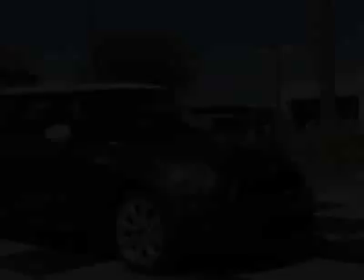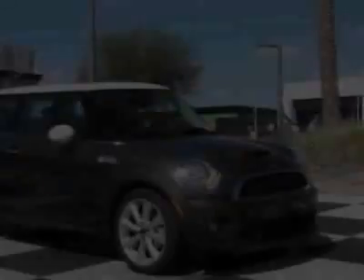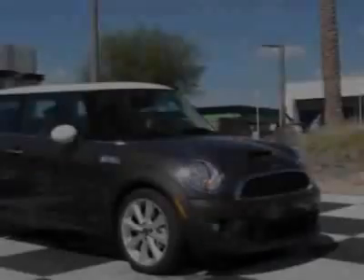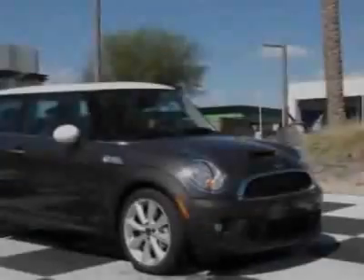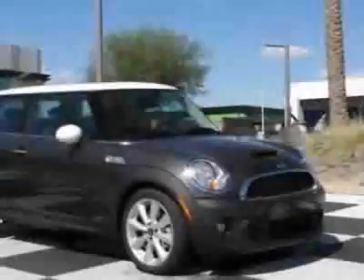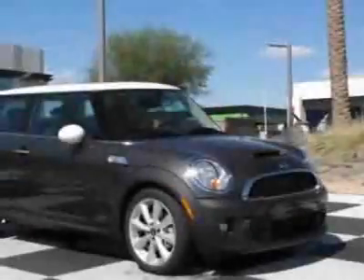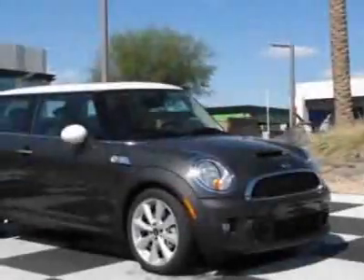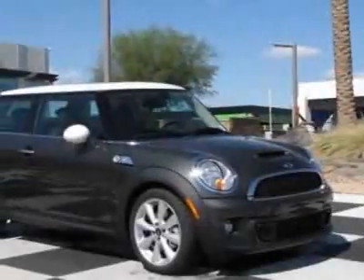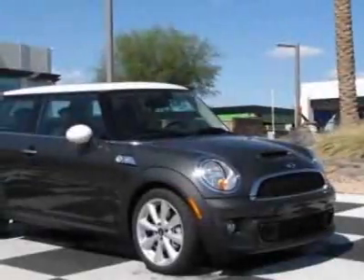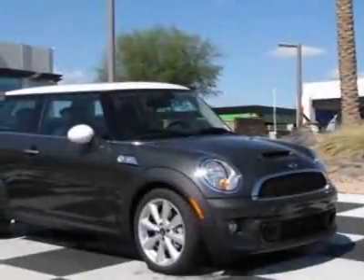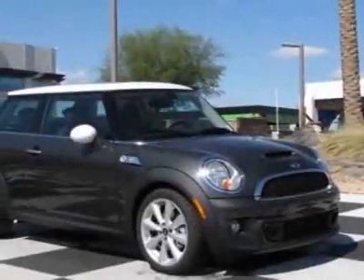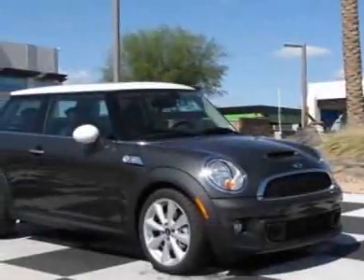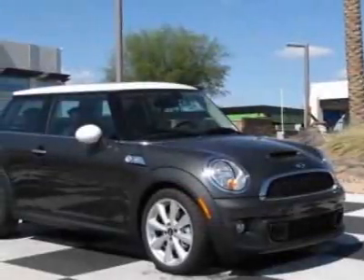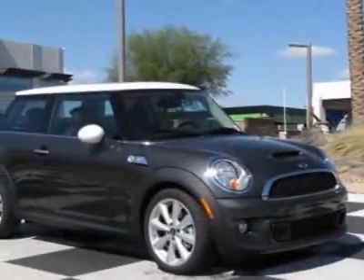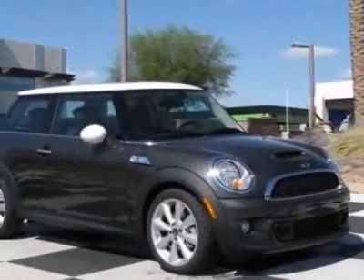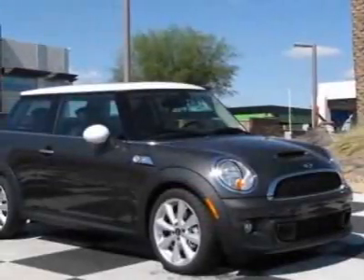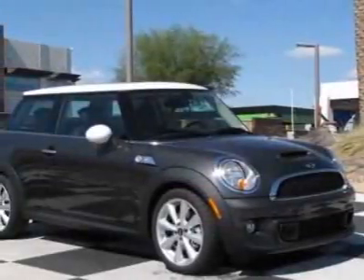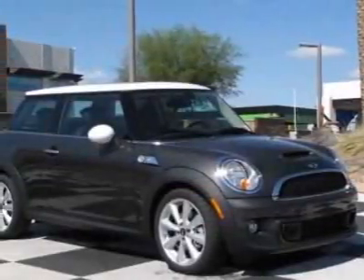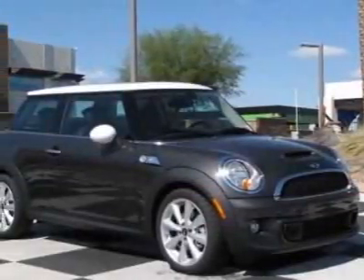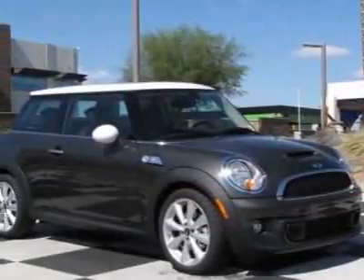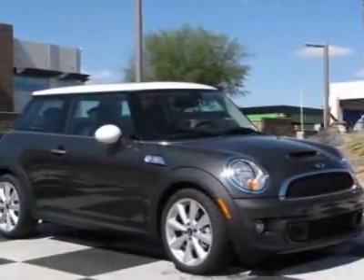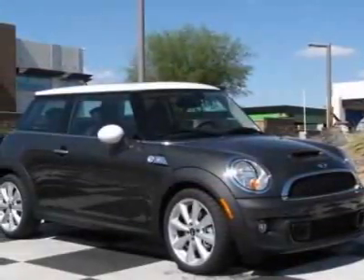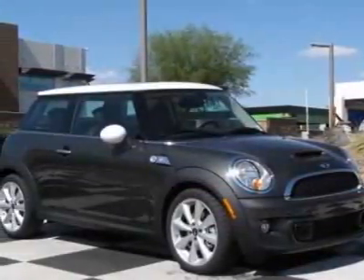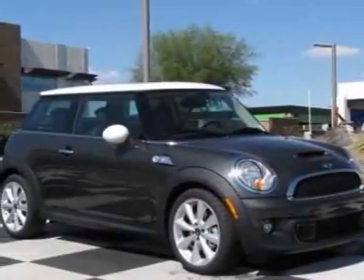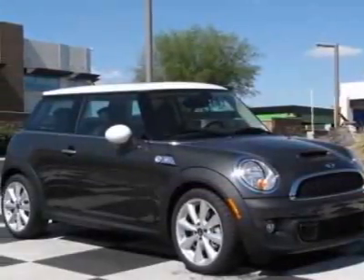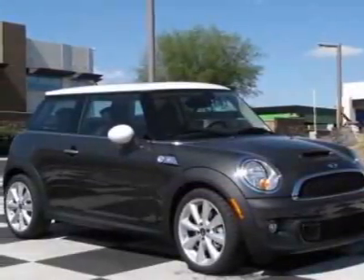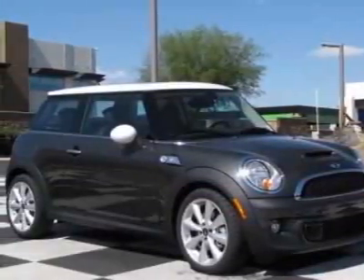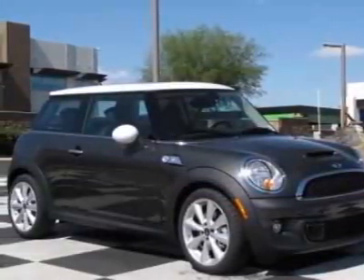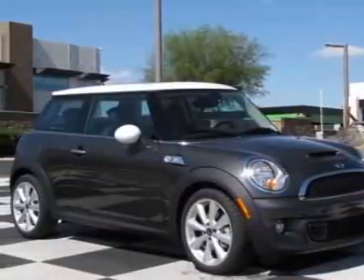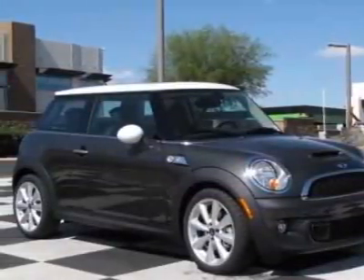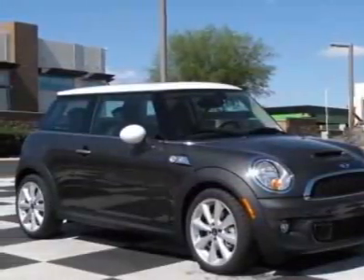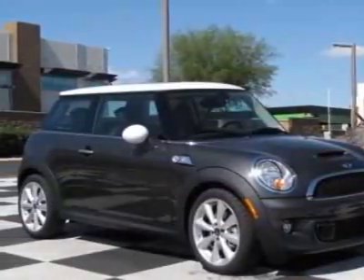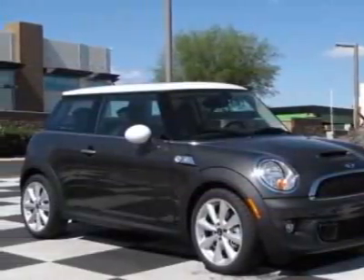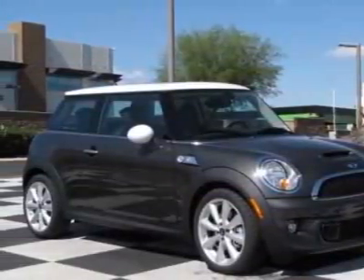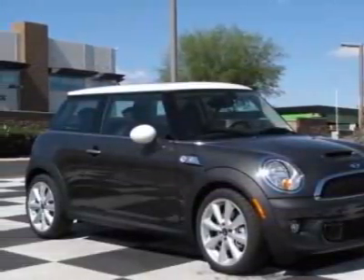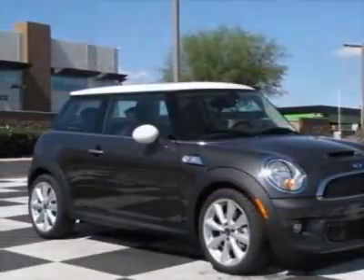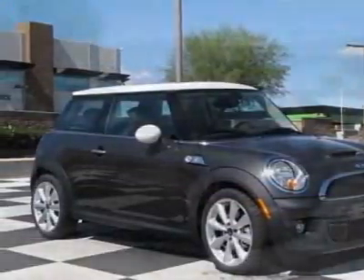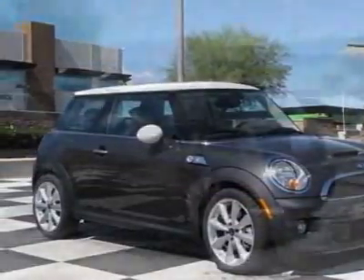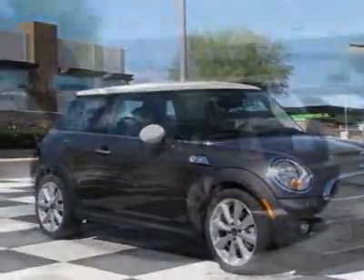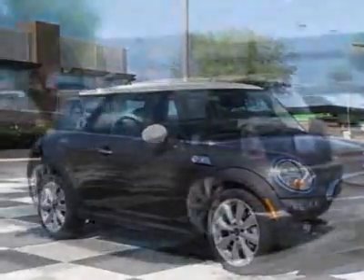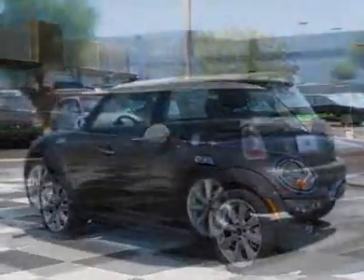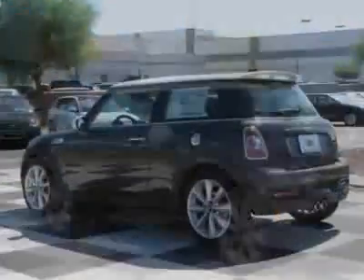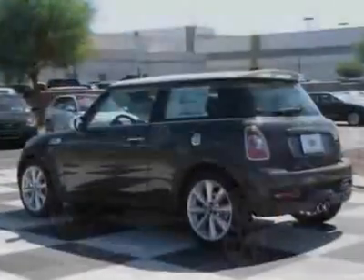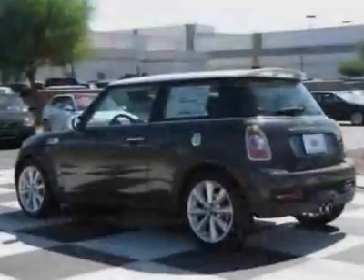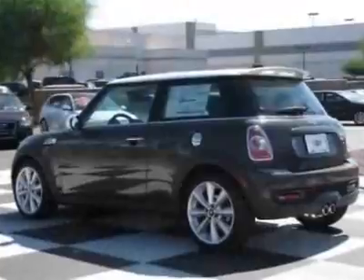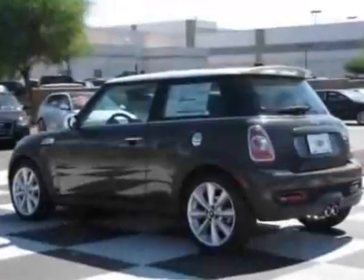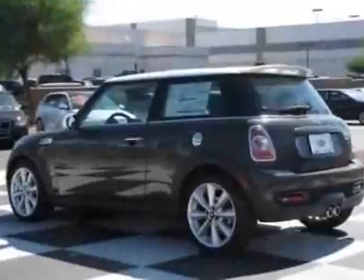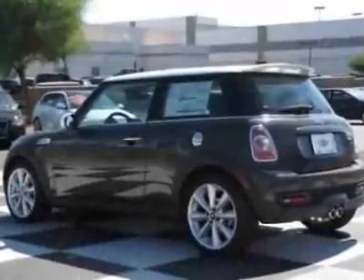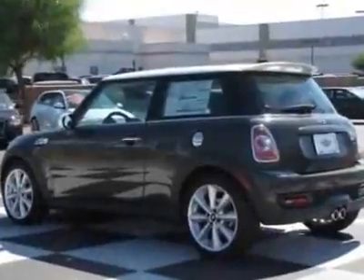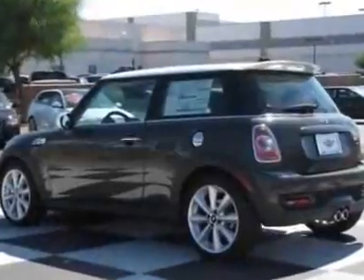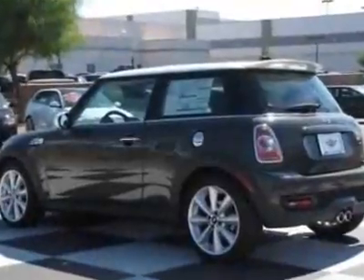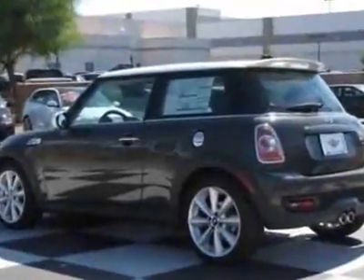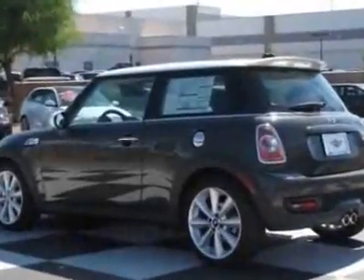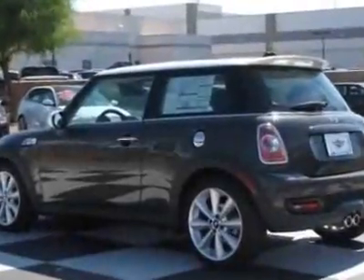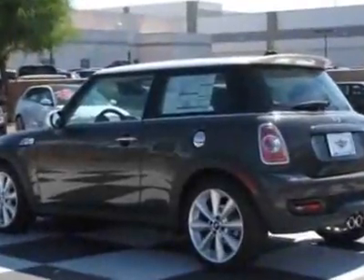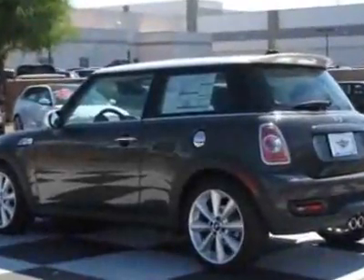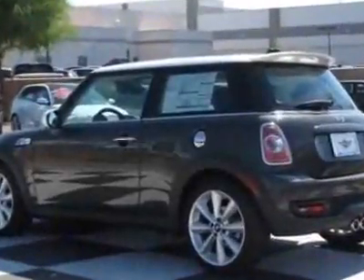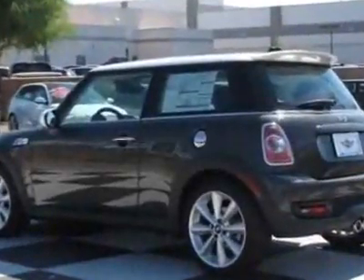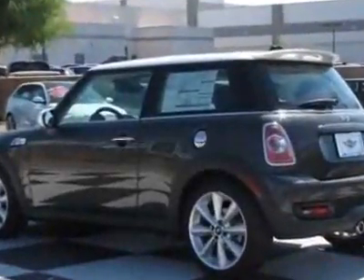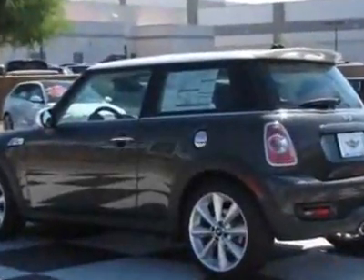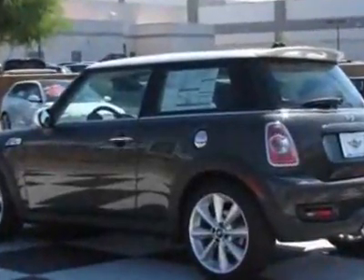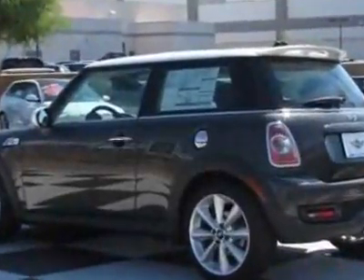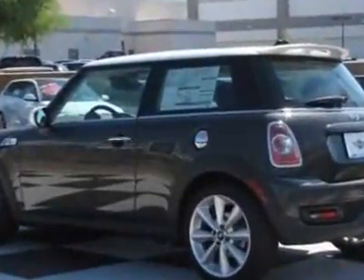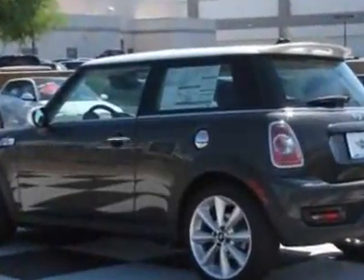Take a look at this new 2011 Mini Cooper Hardtop. For your protection, this vehicle has a full factory warranty.